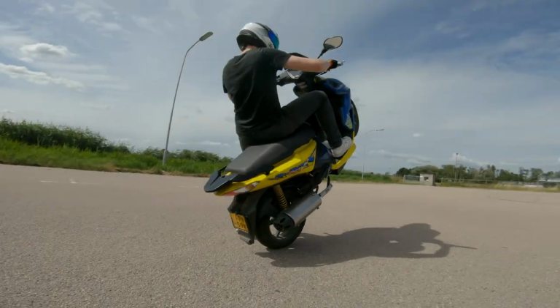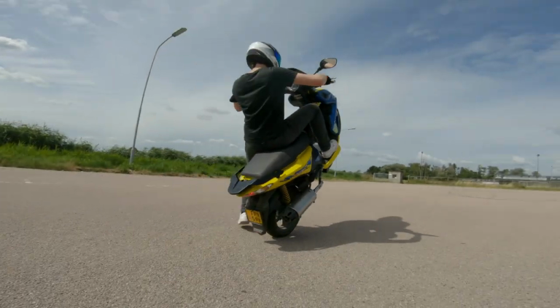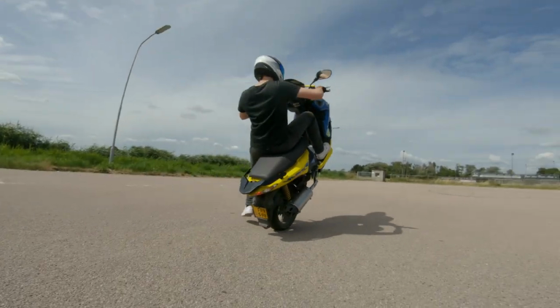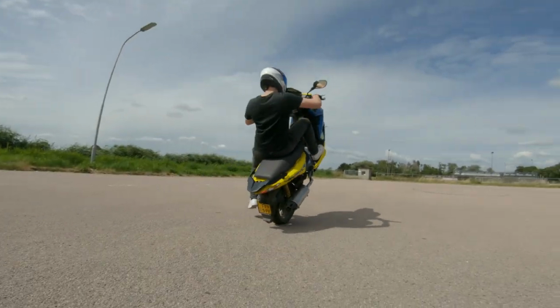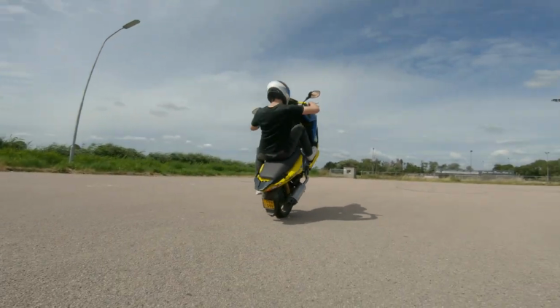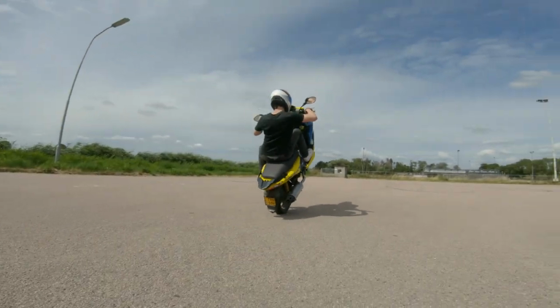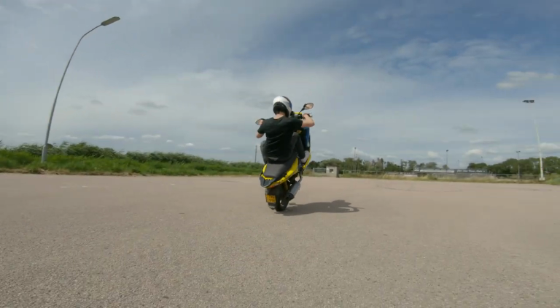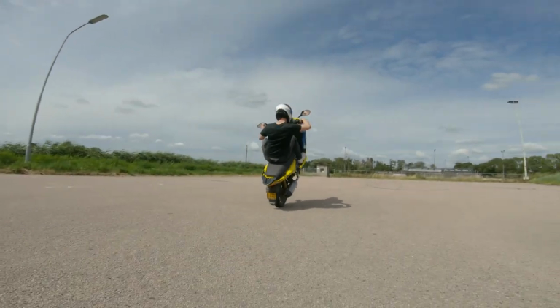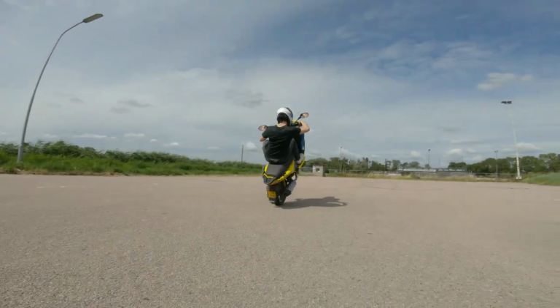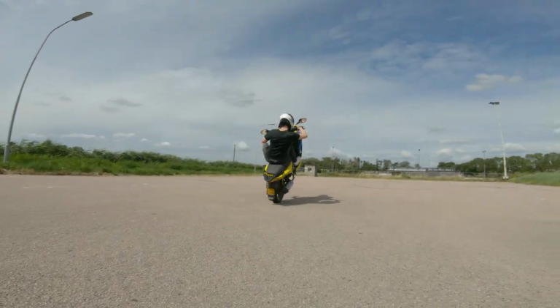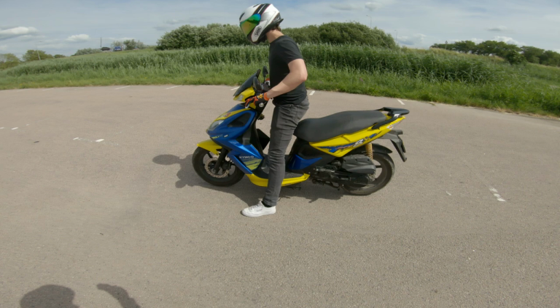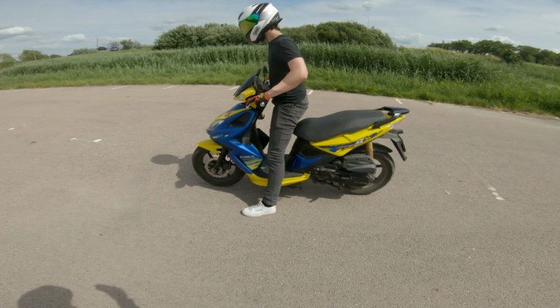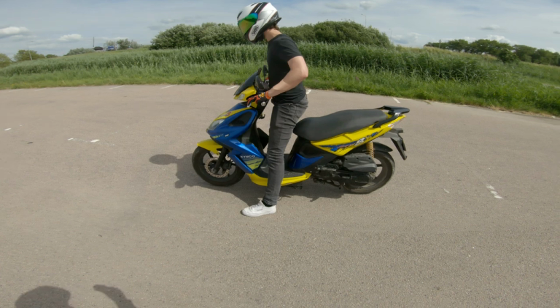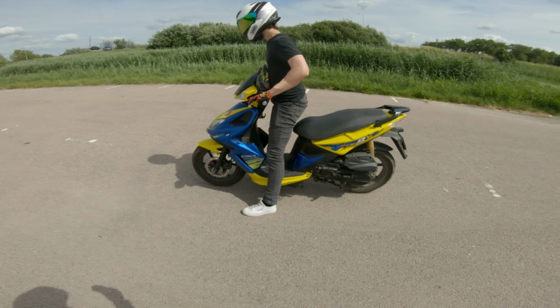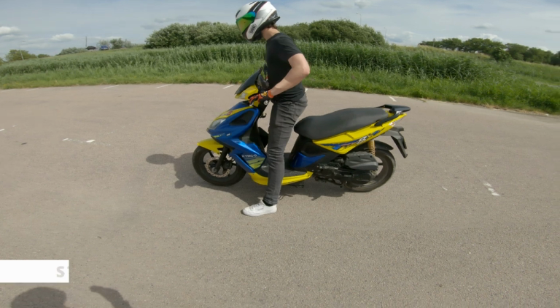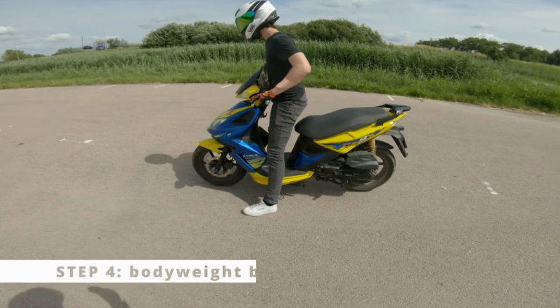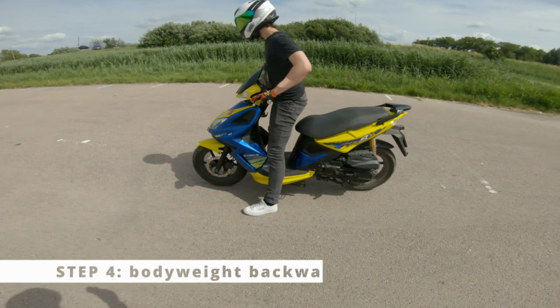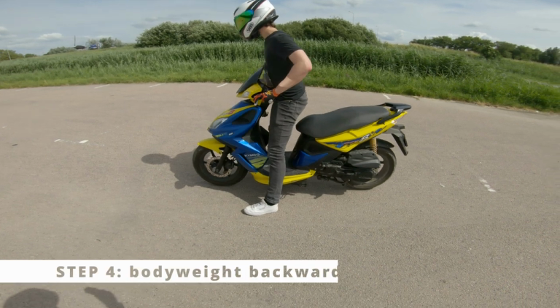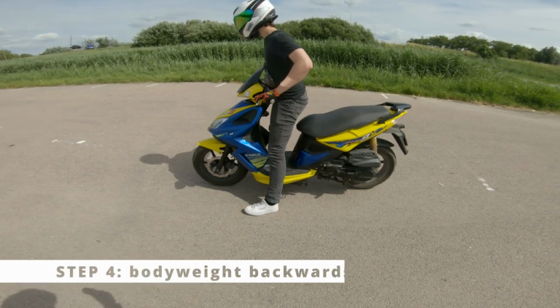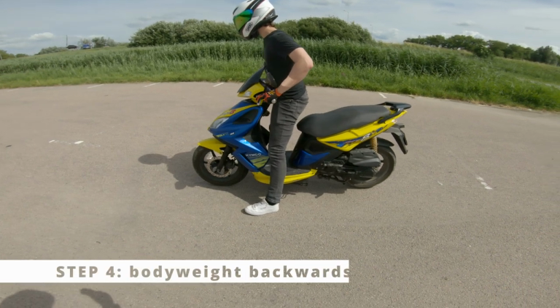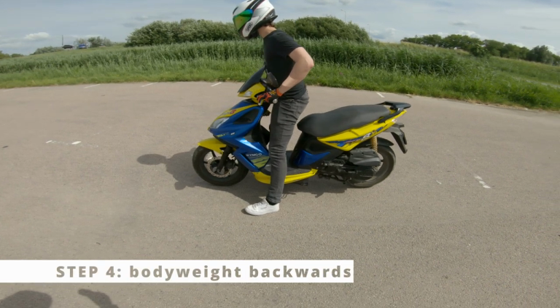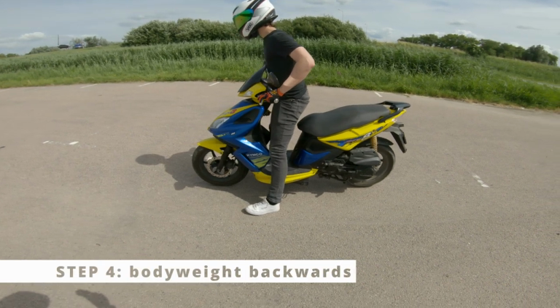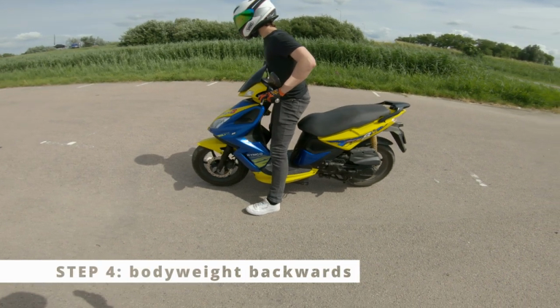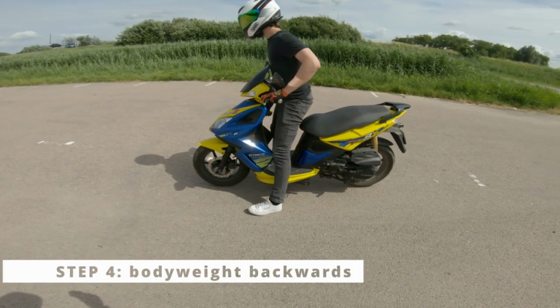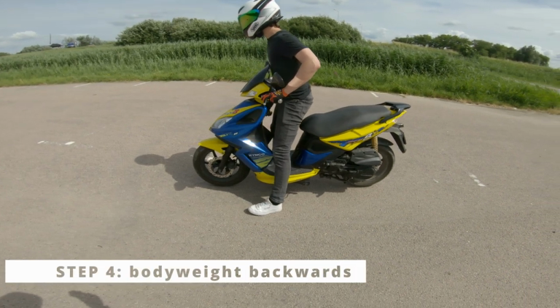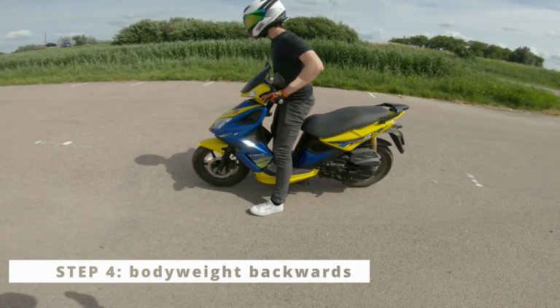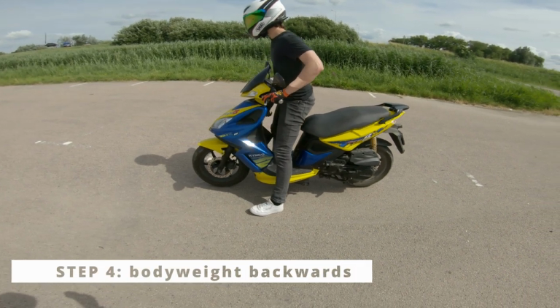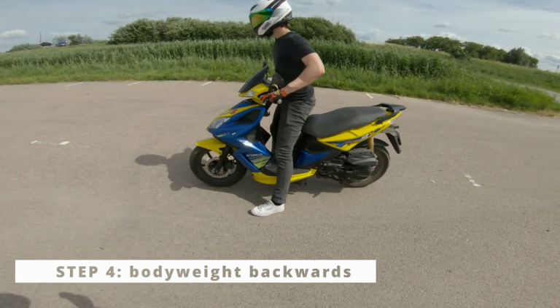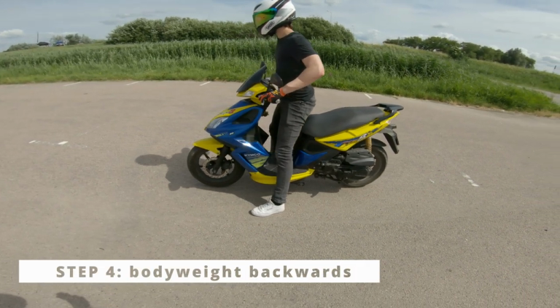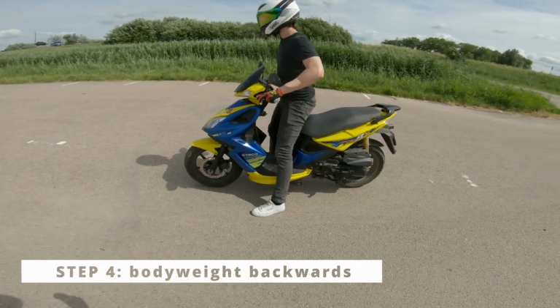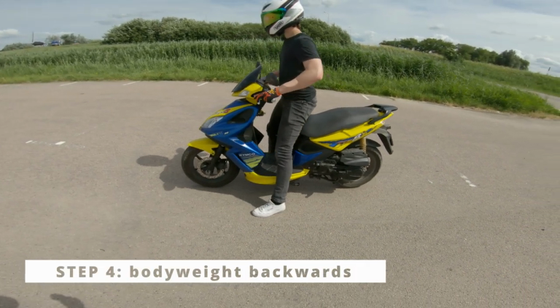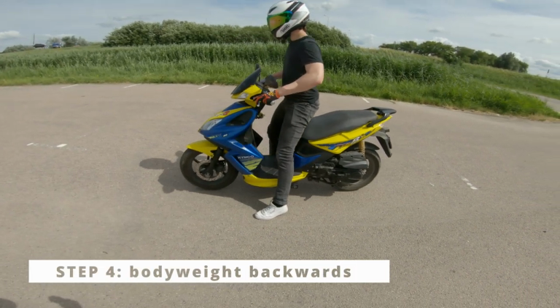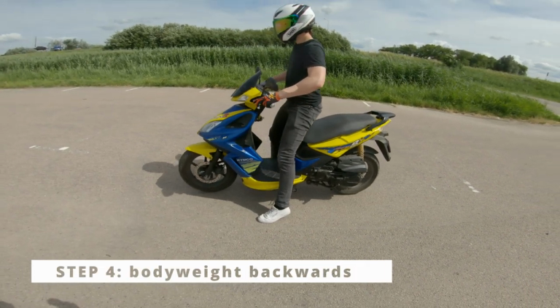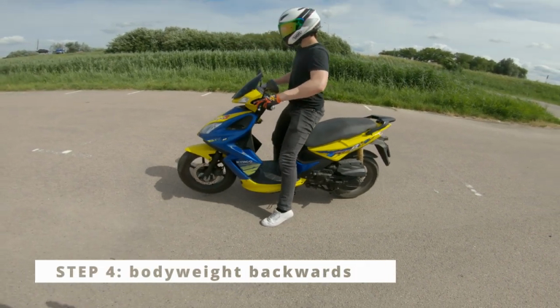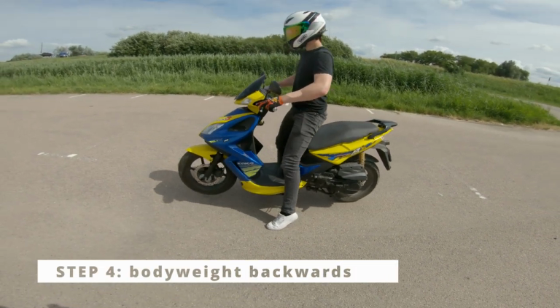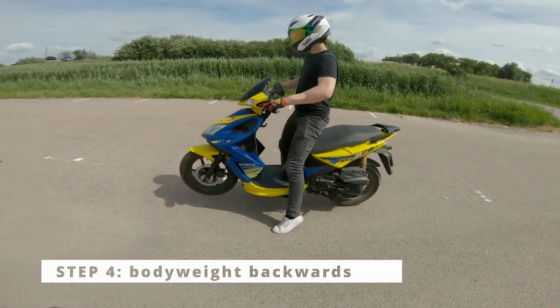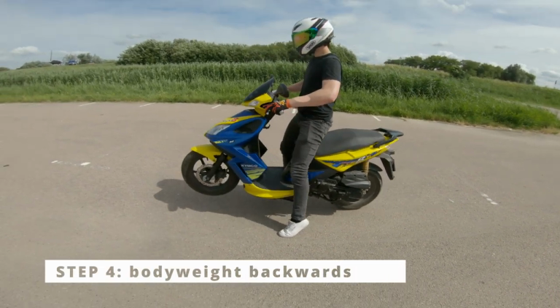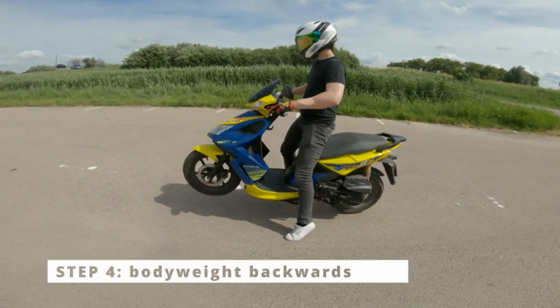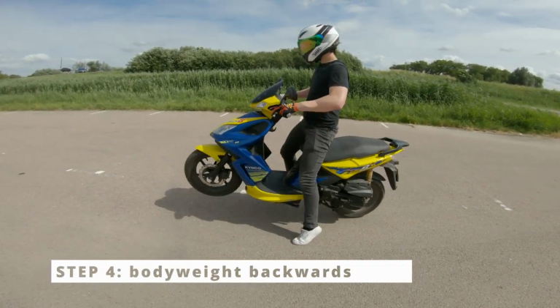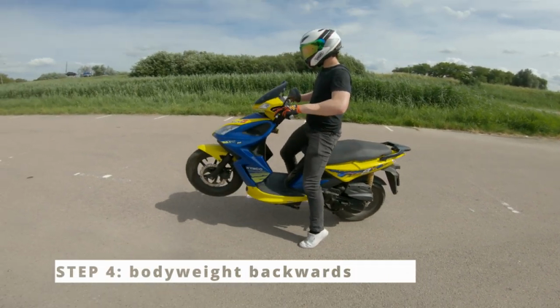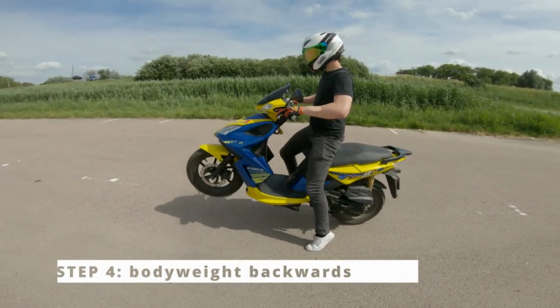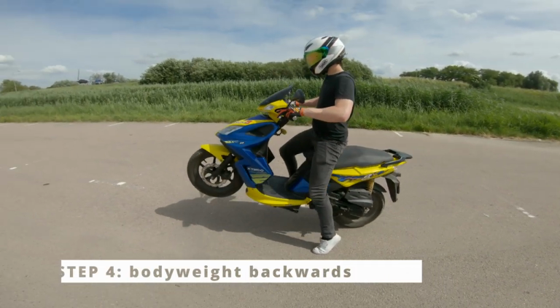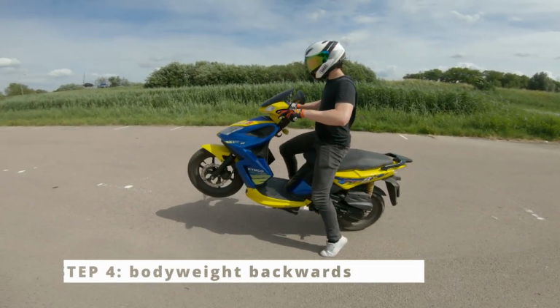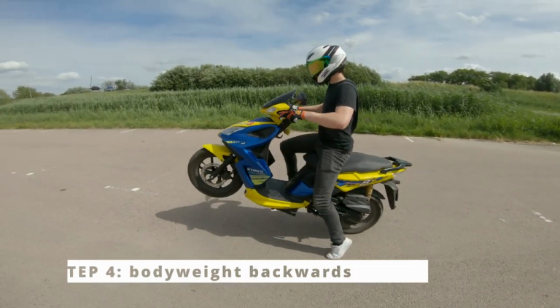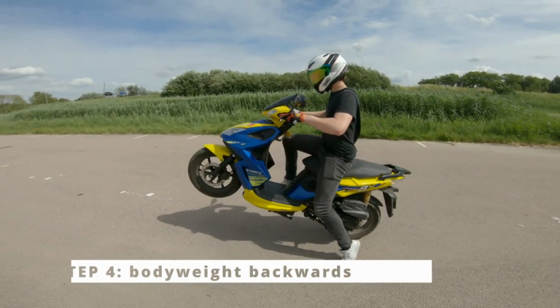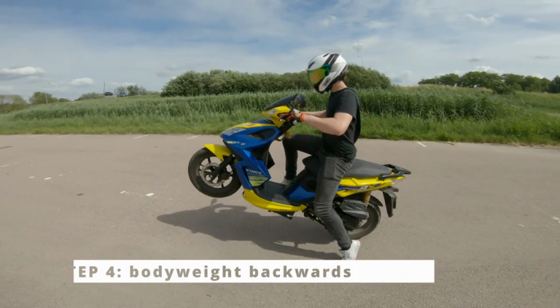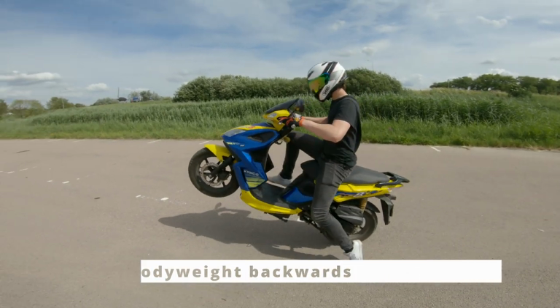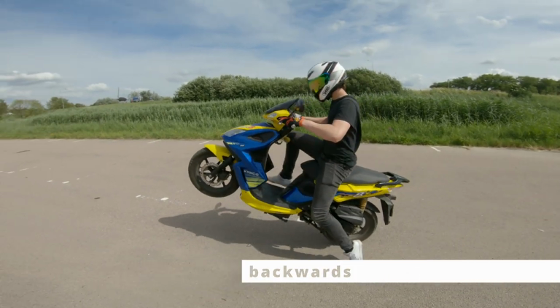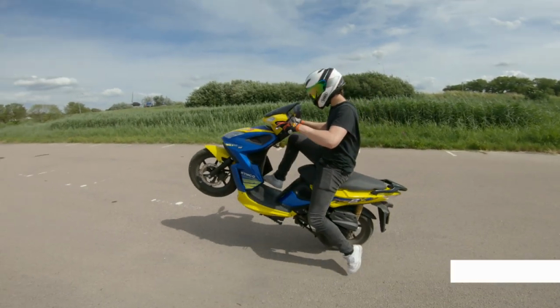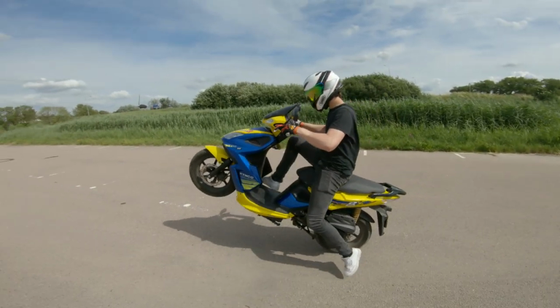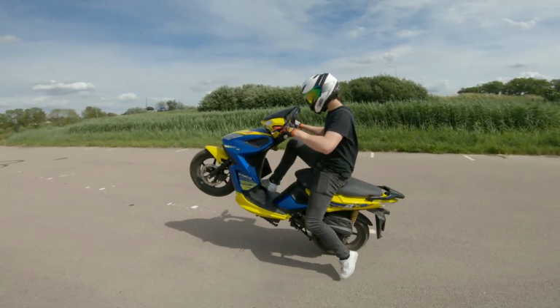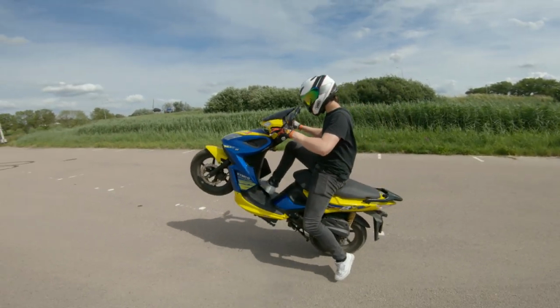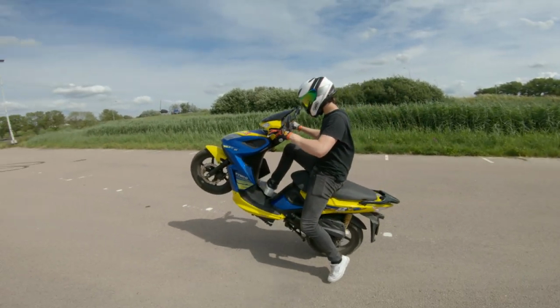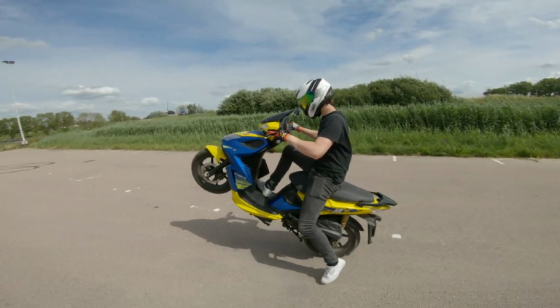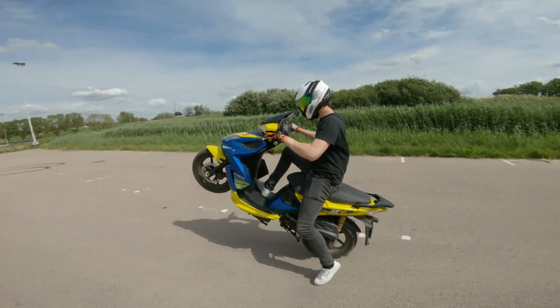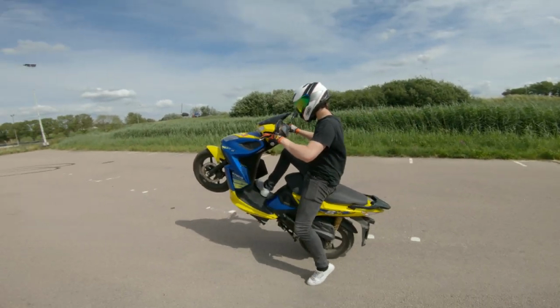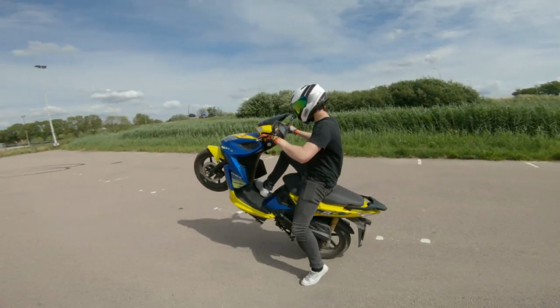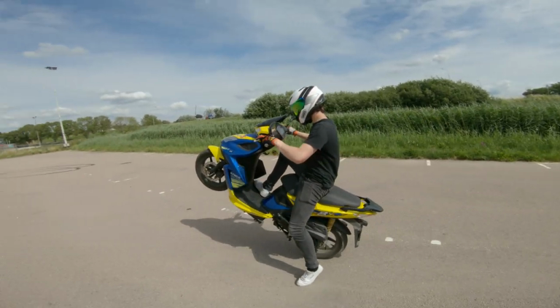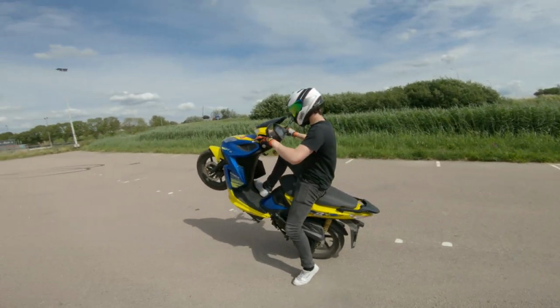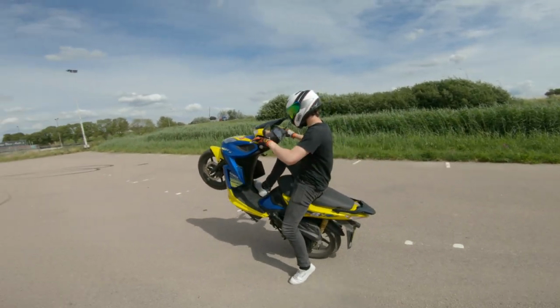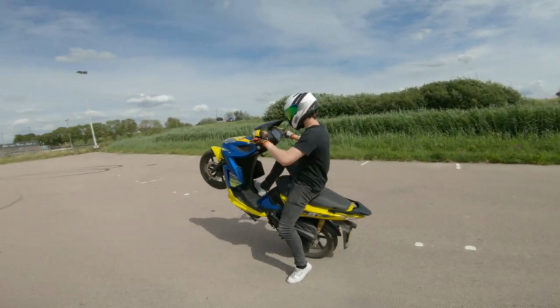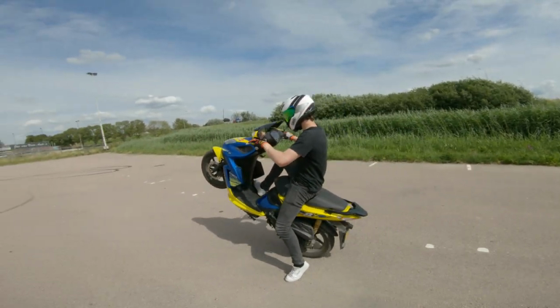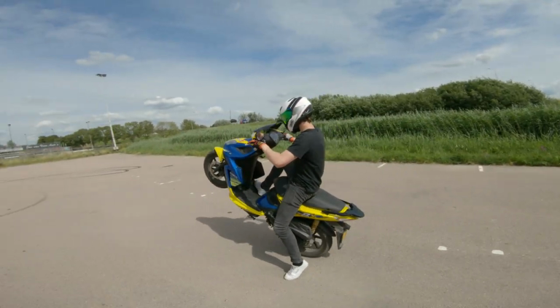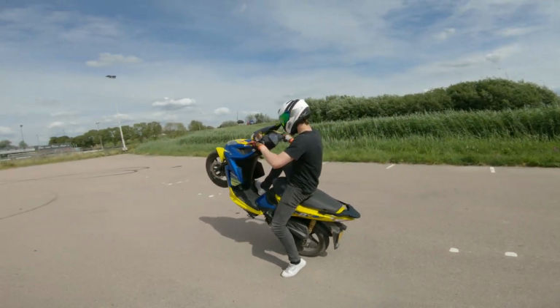After the third step, shift your body weight backwards. If done correctly, you will see the front wheel lift very high in the air.